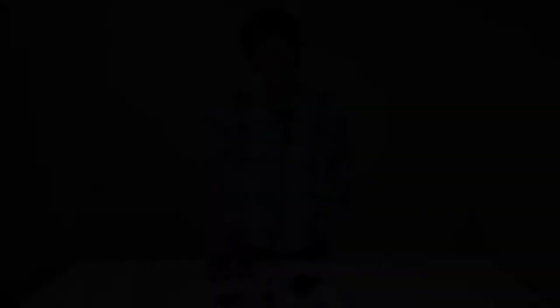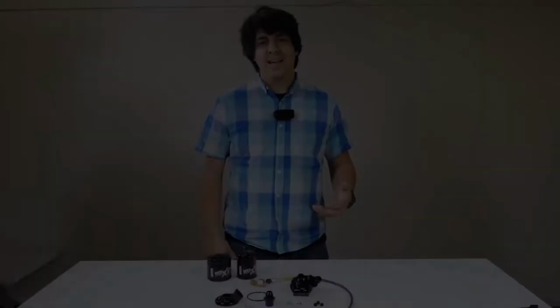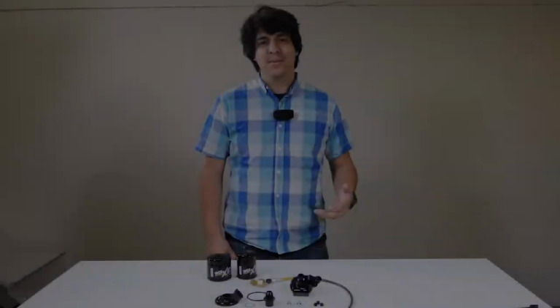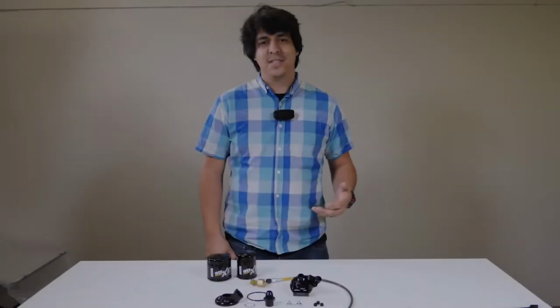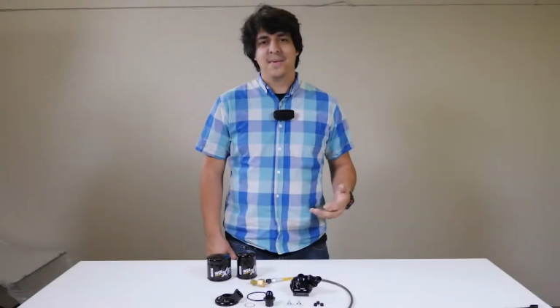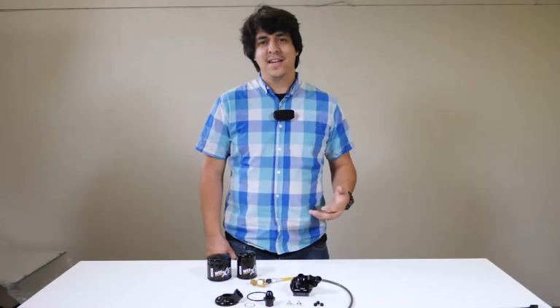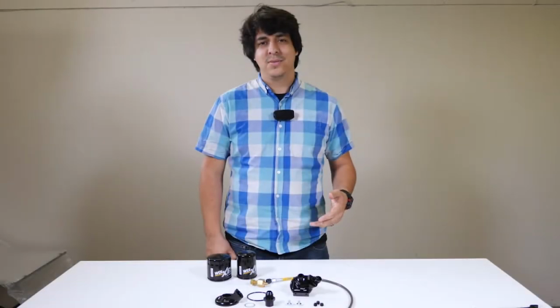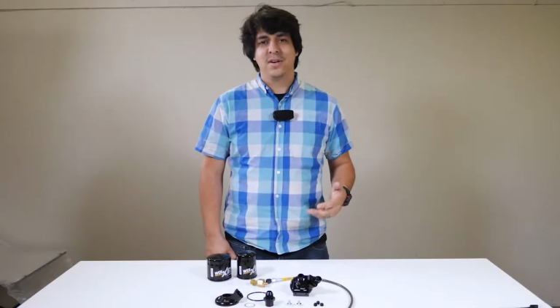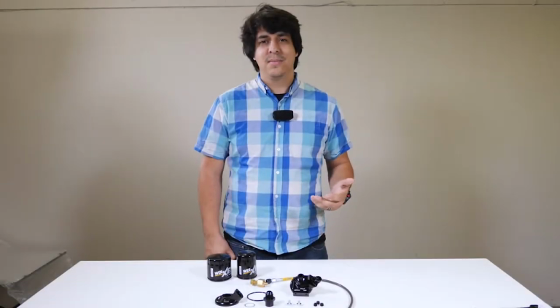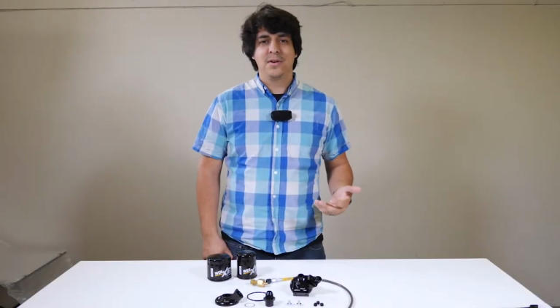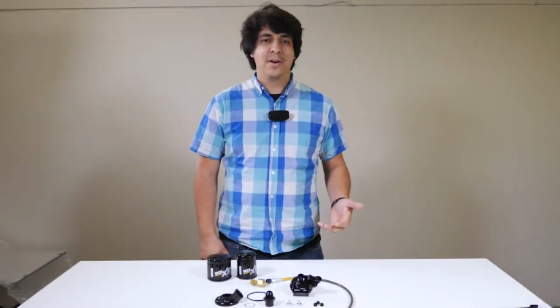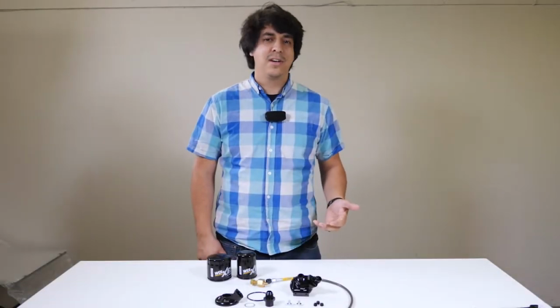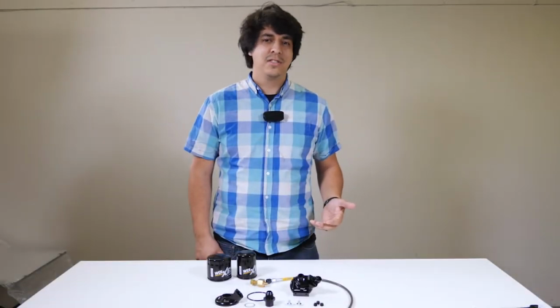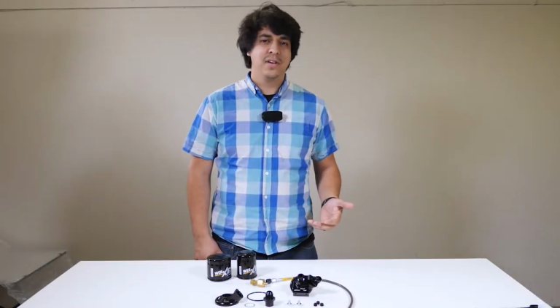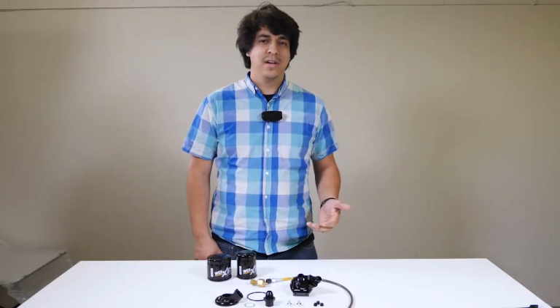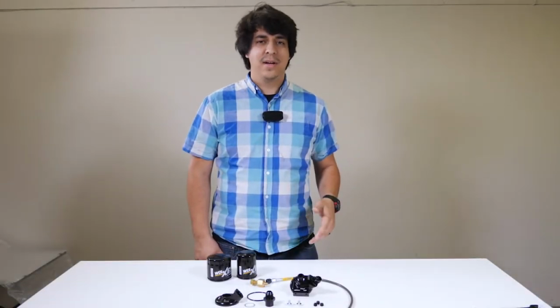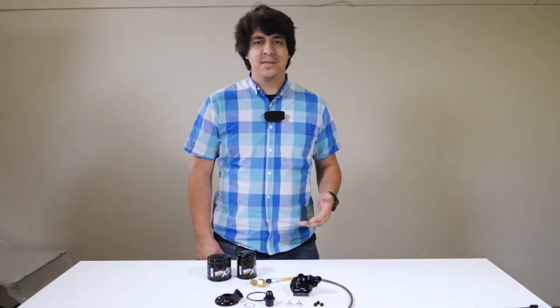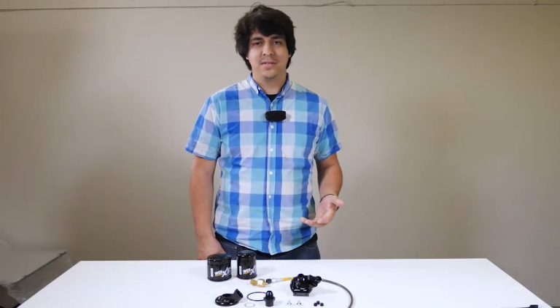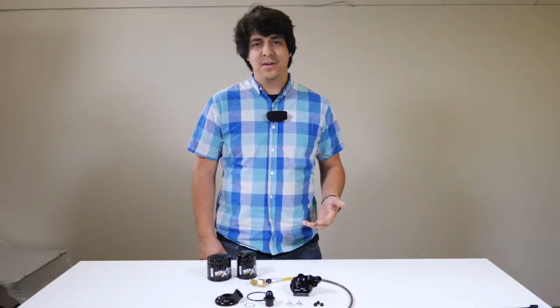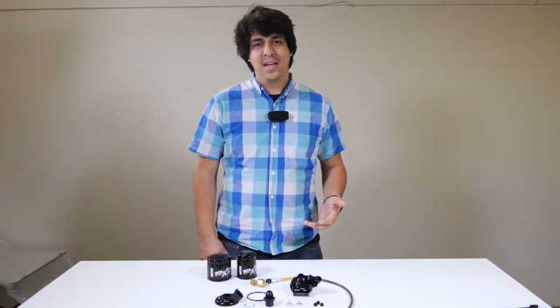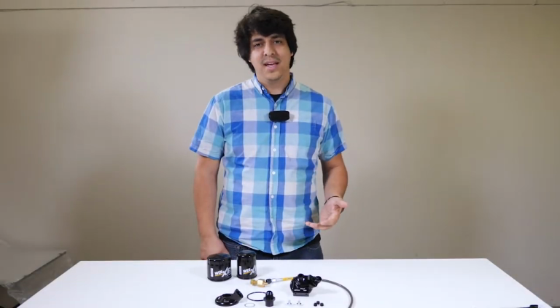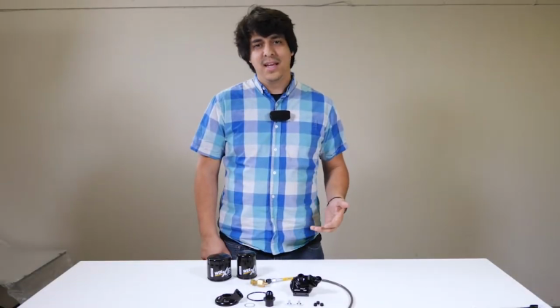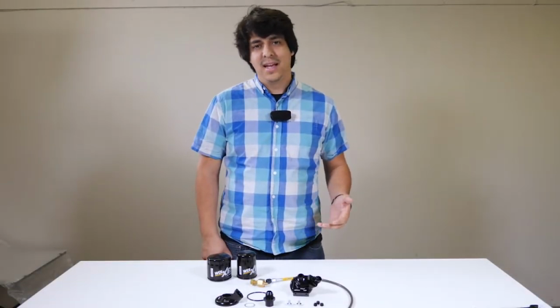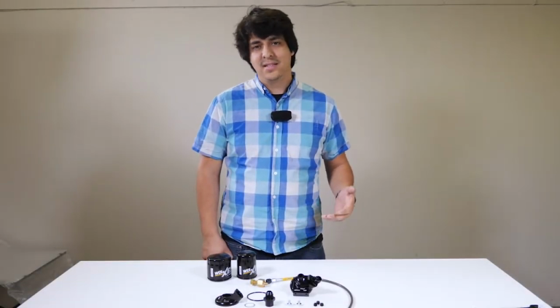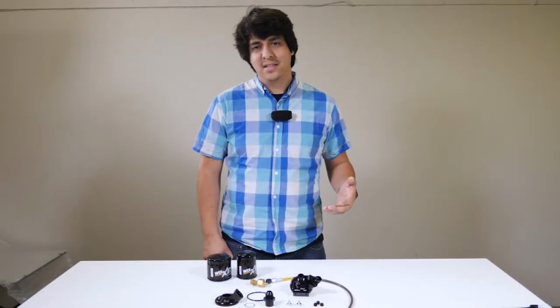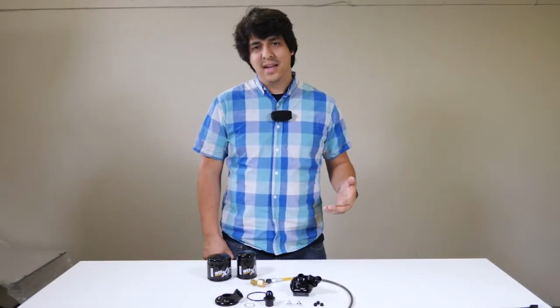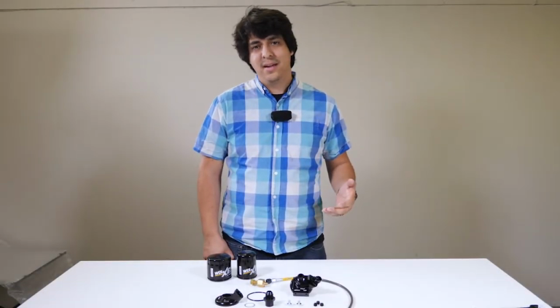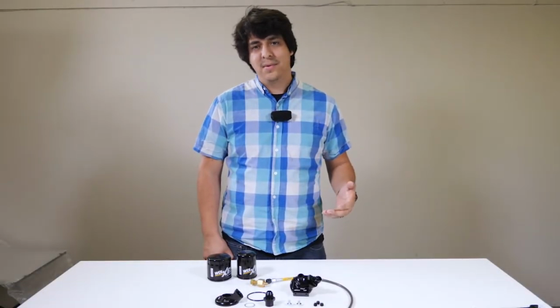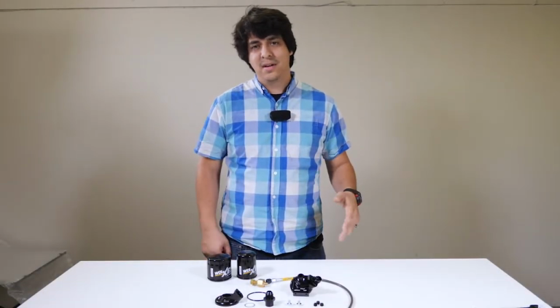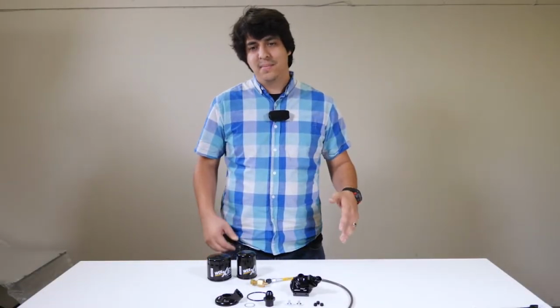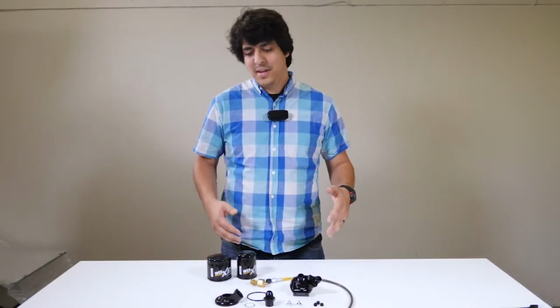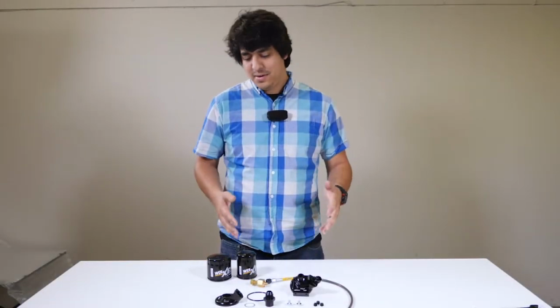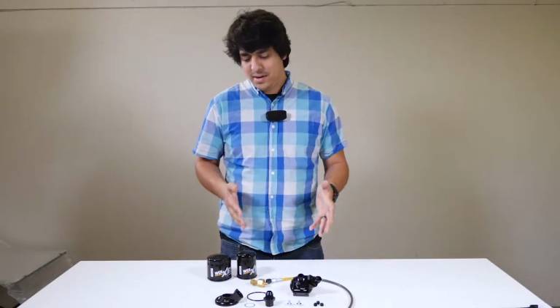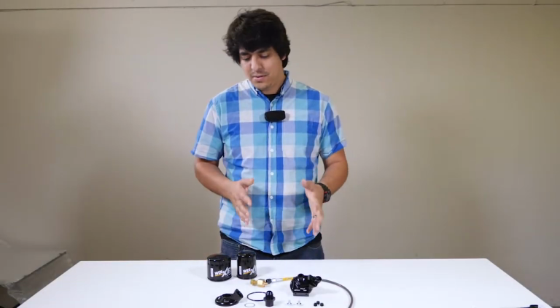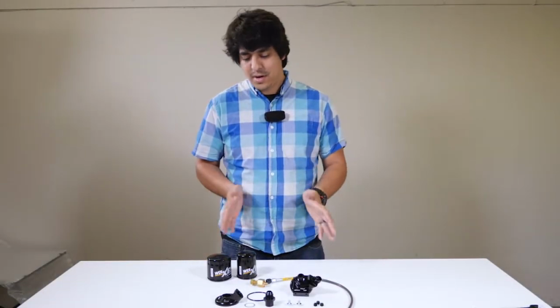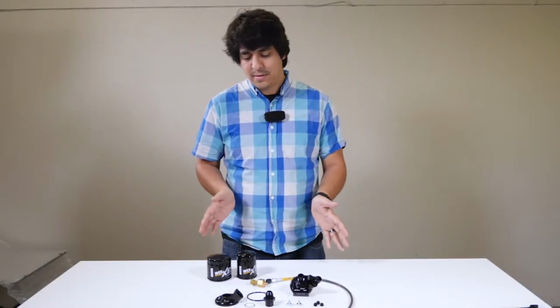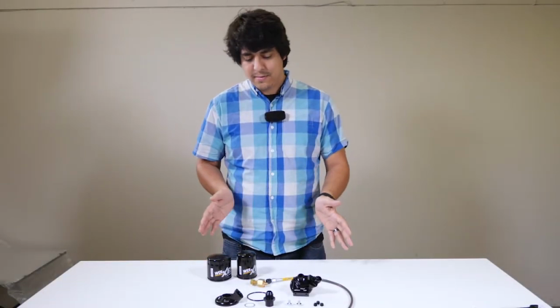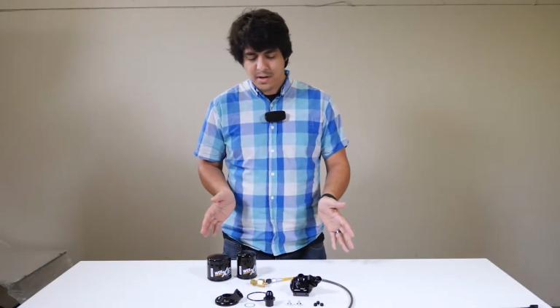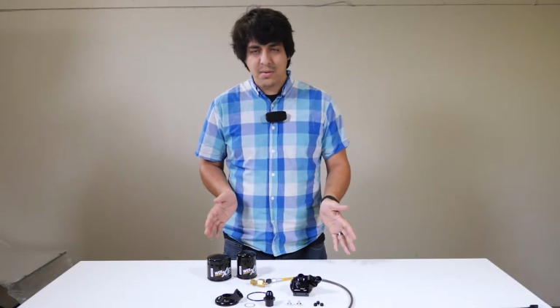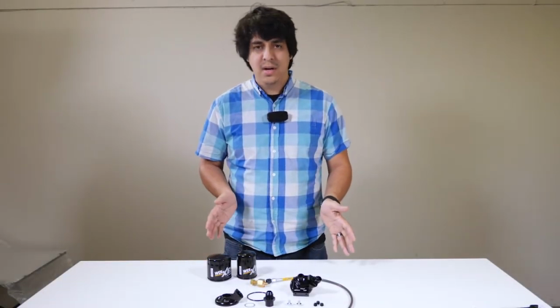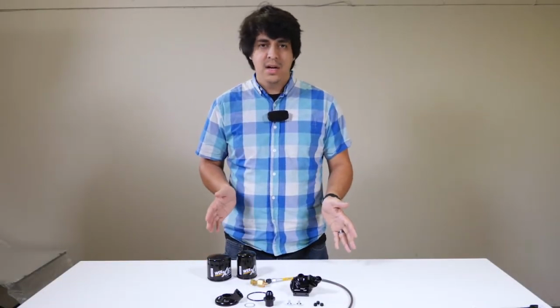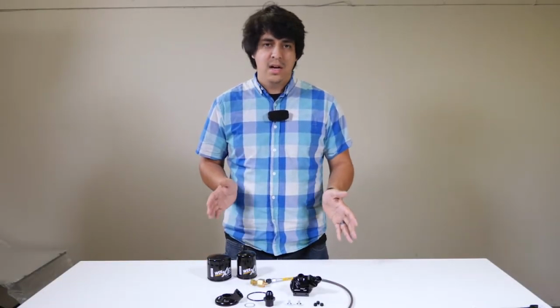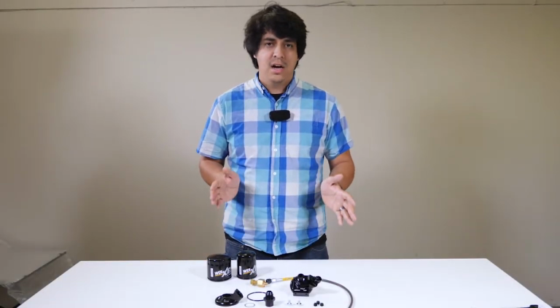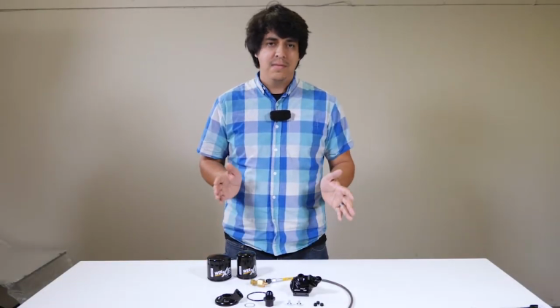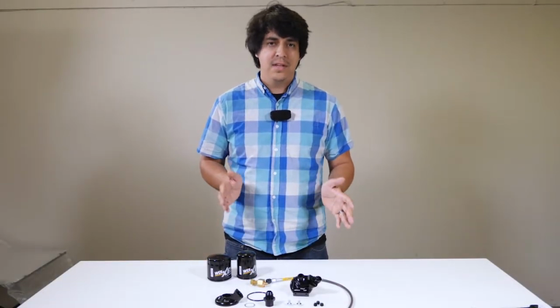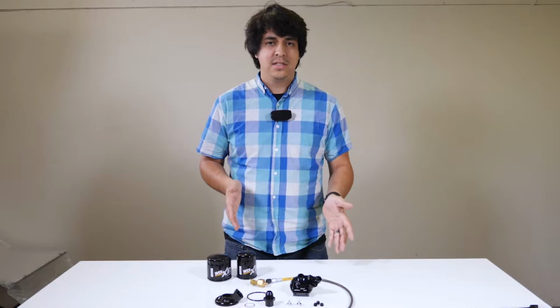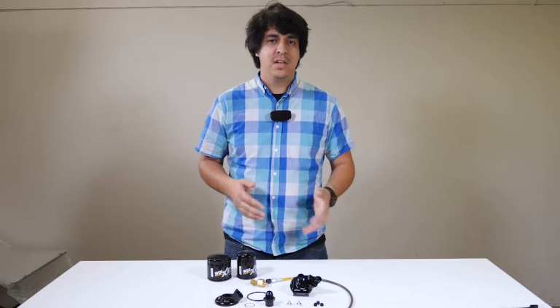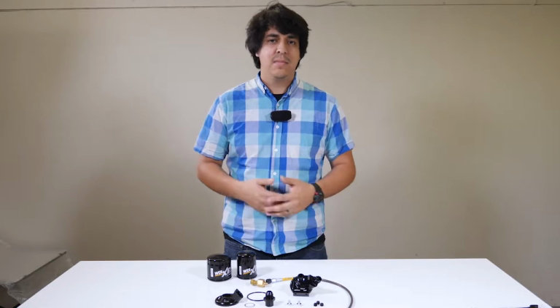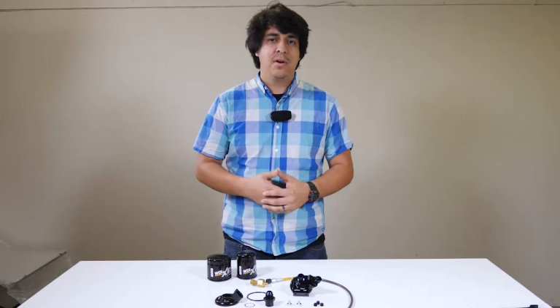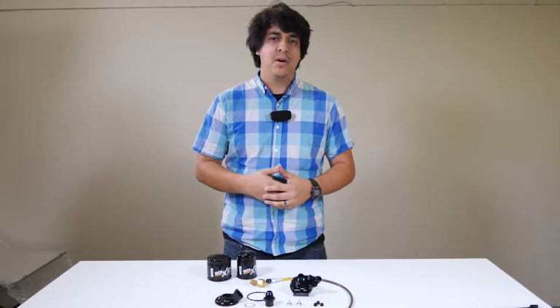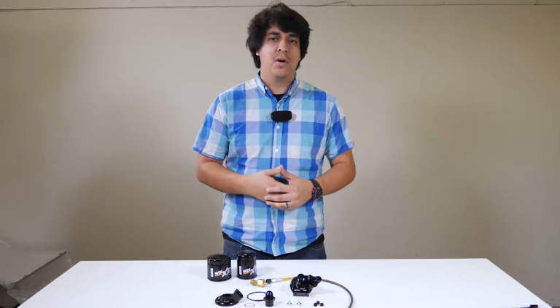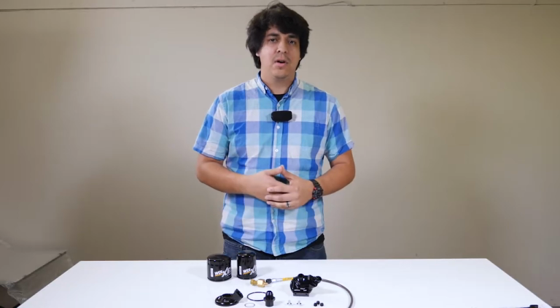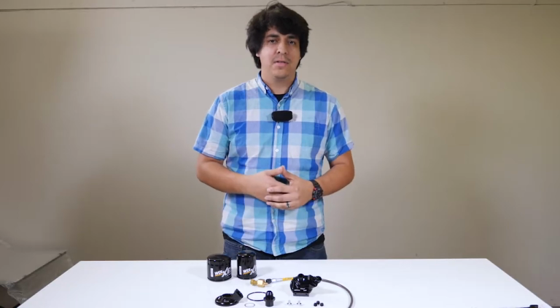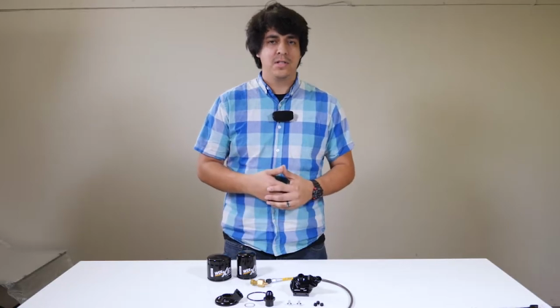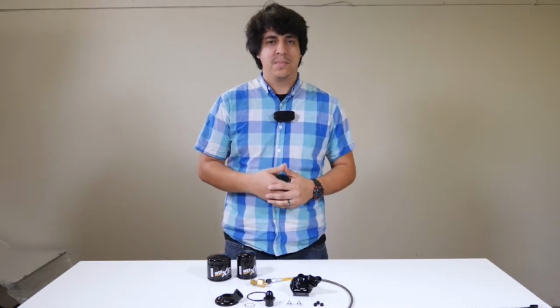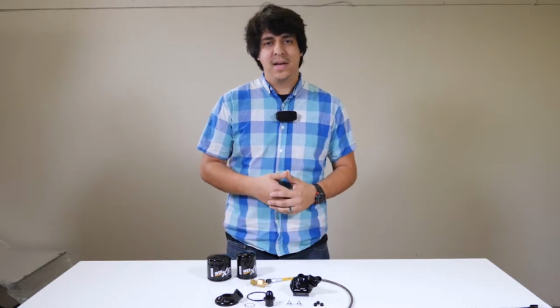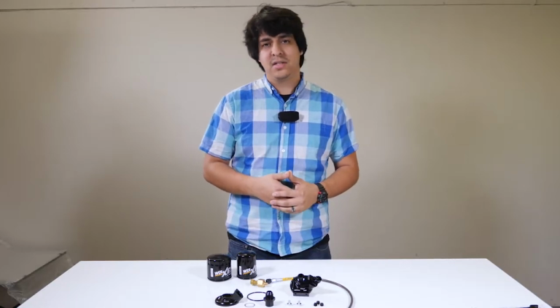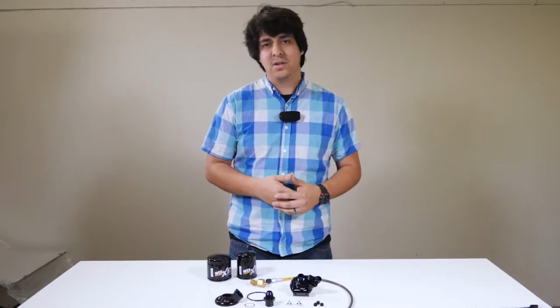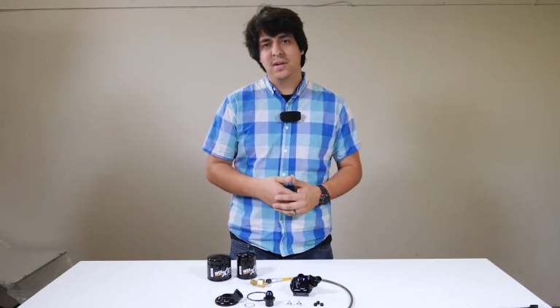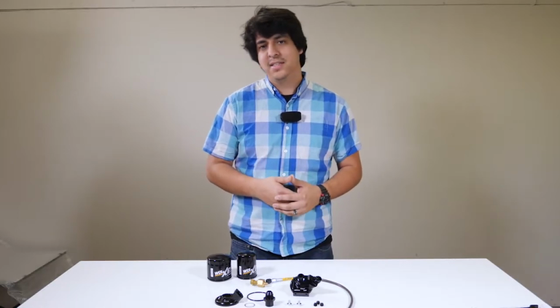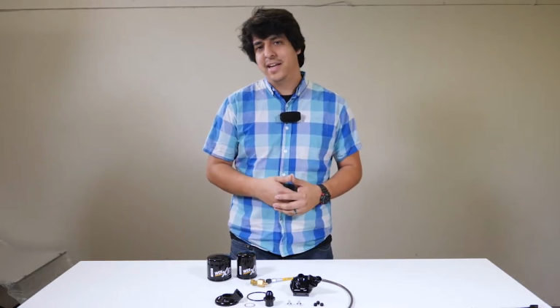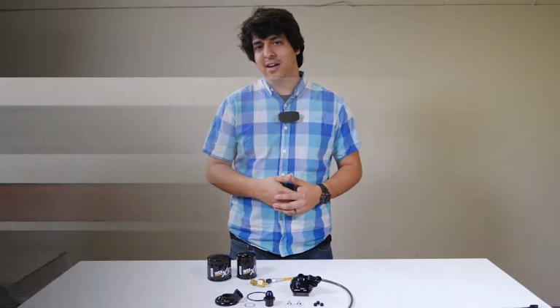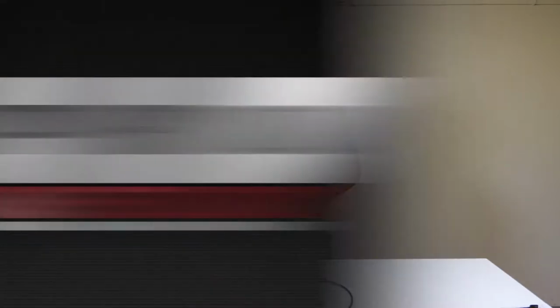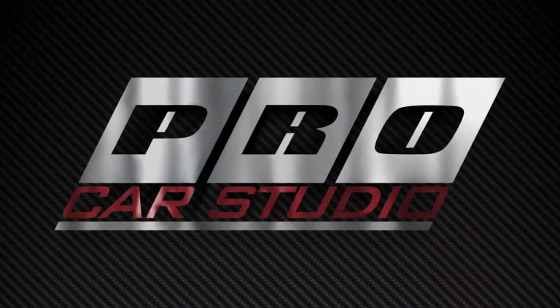Hey, what's up guys? Welcome to Front Car Studio. My name is Rudy and today we're going to be doing a quick review of the Ceremono Oil Filter Pedestal and Takeoff.